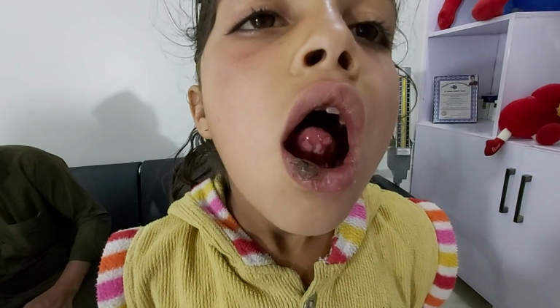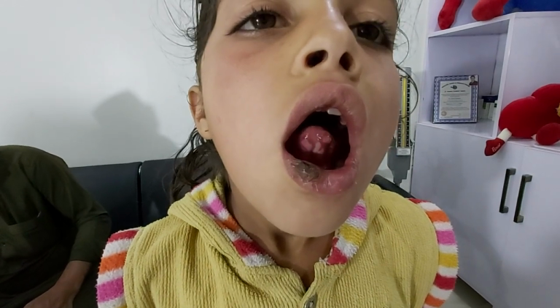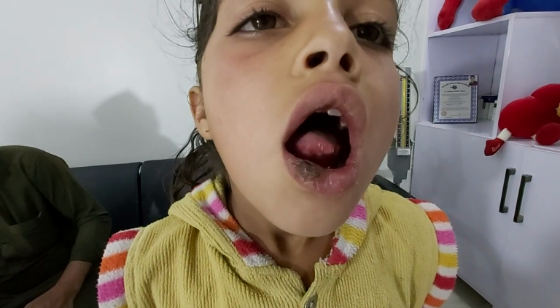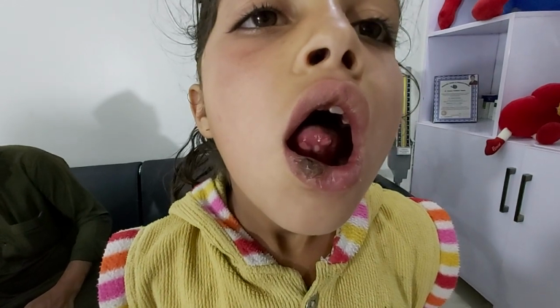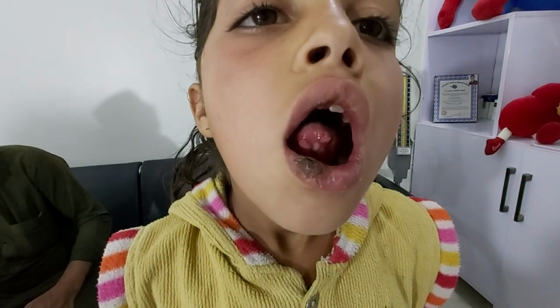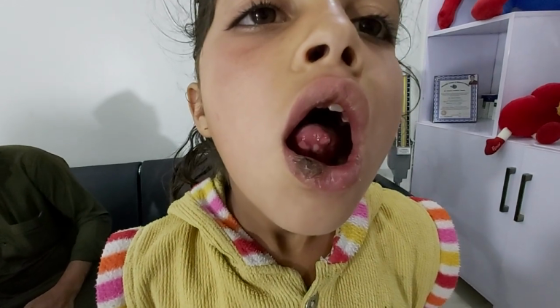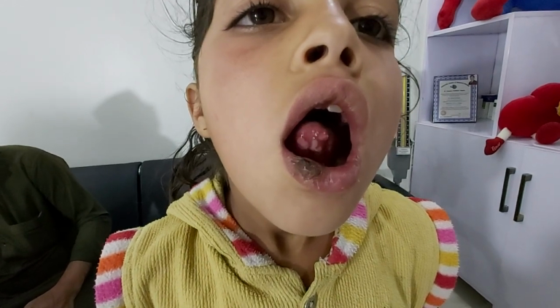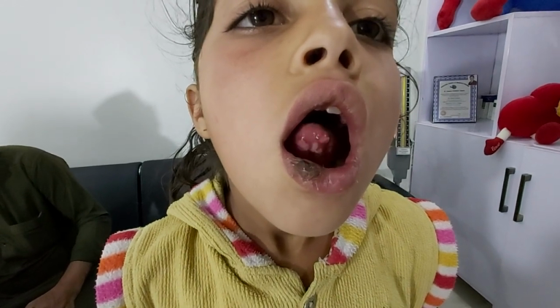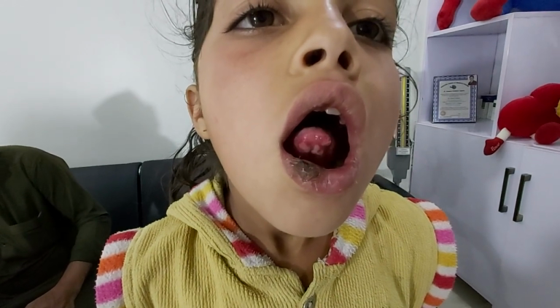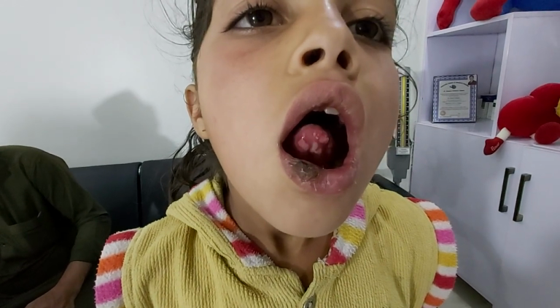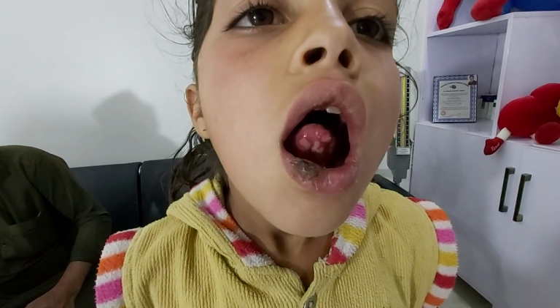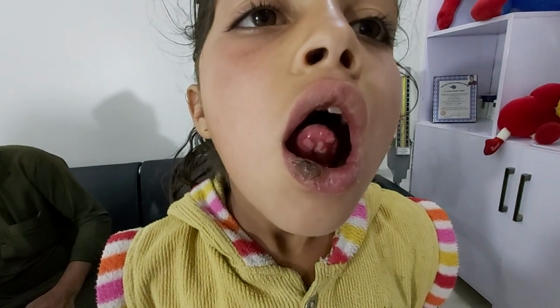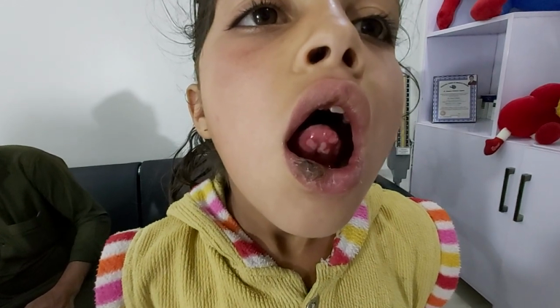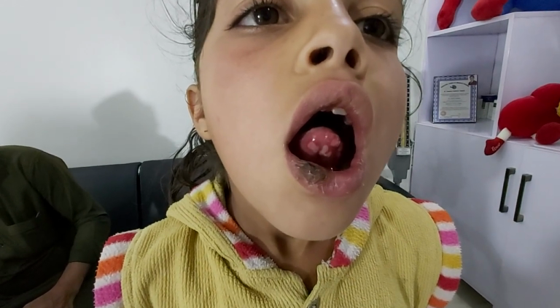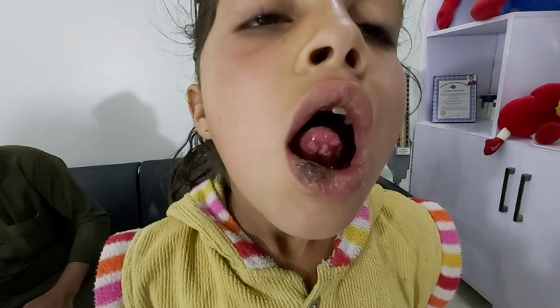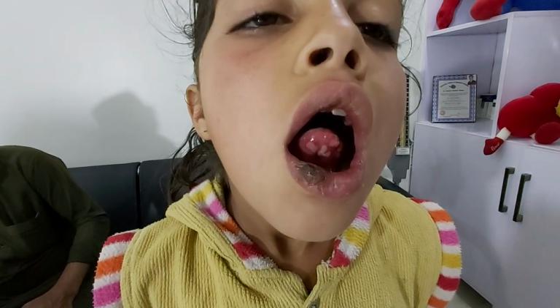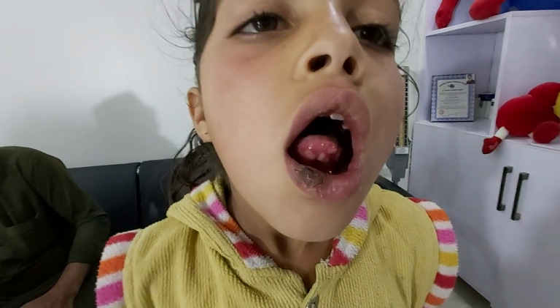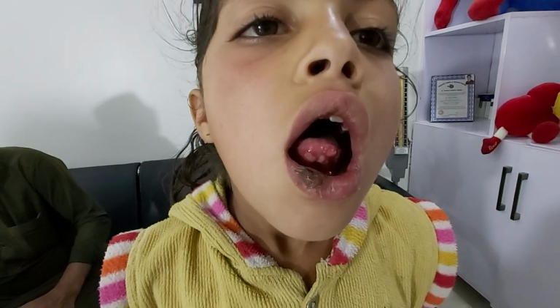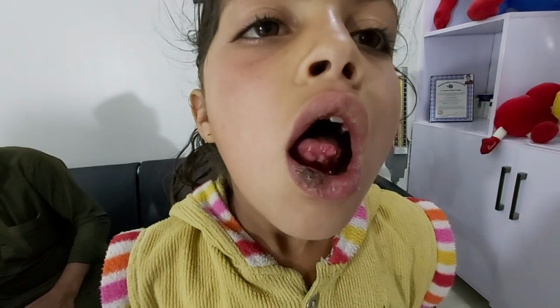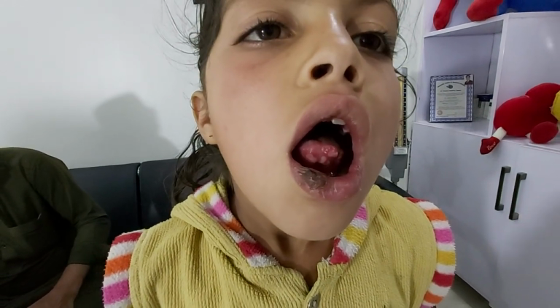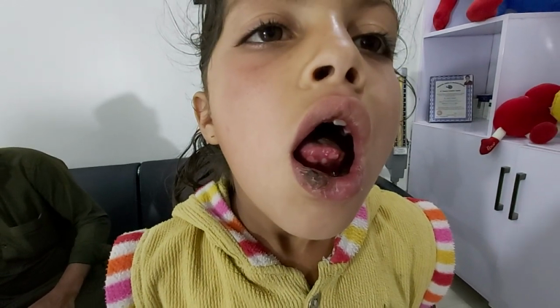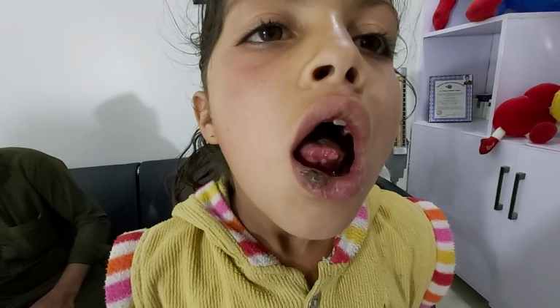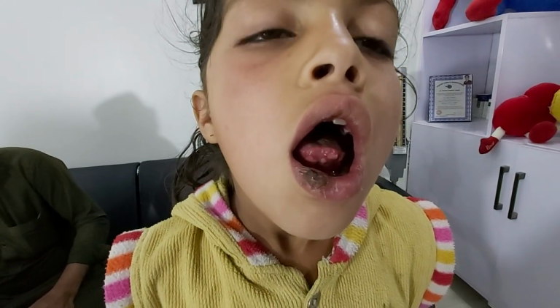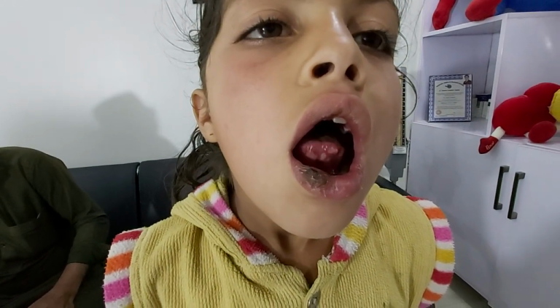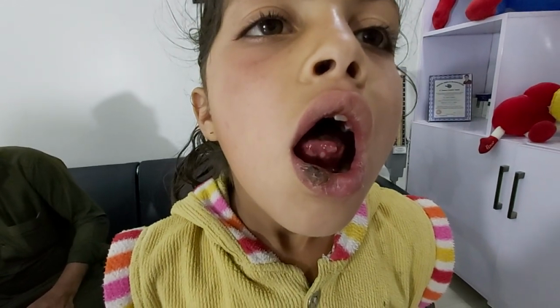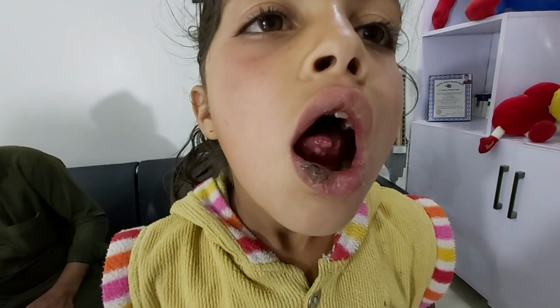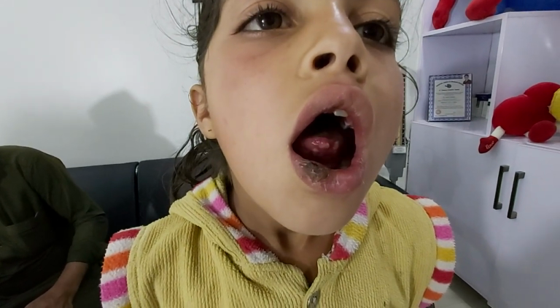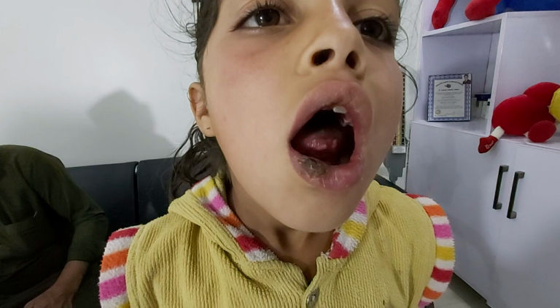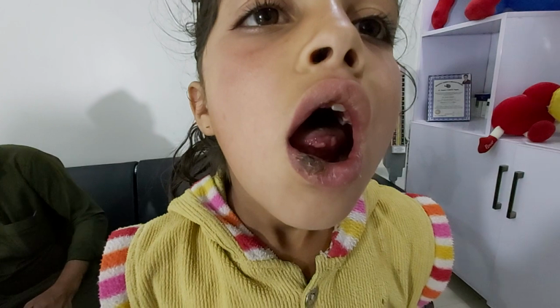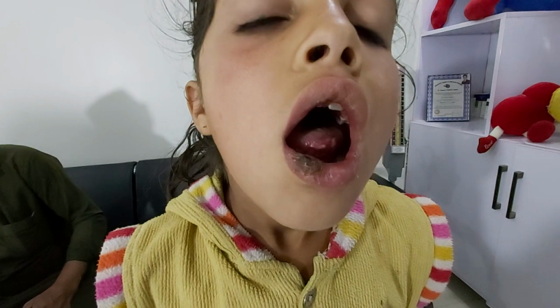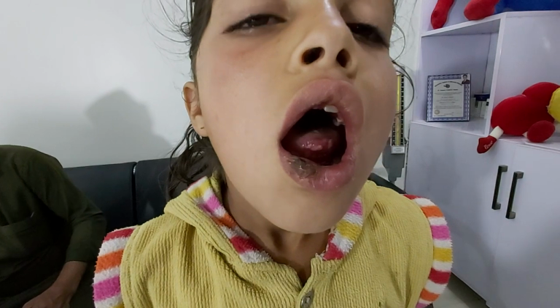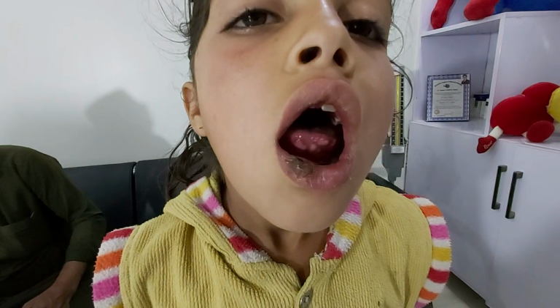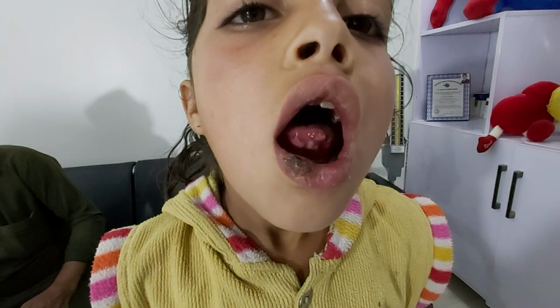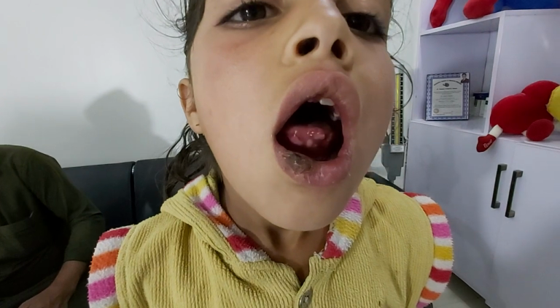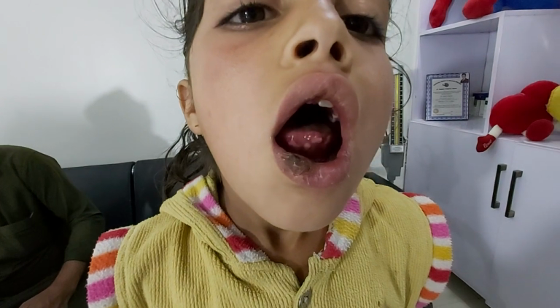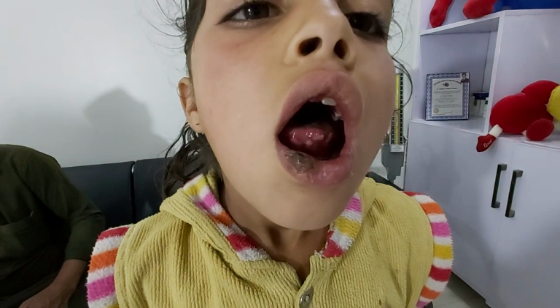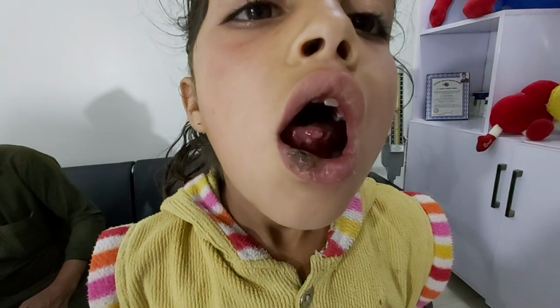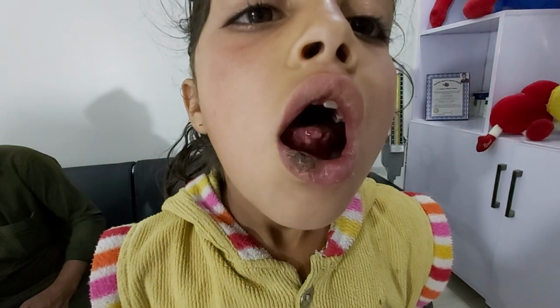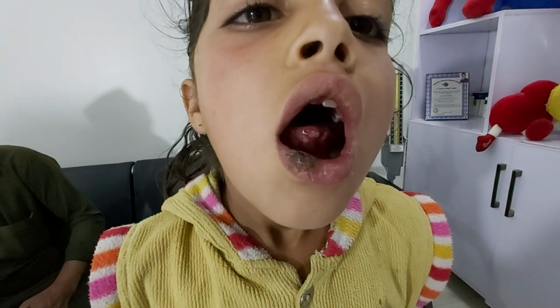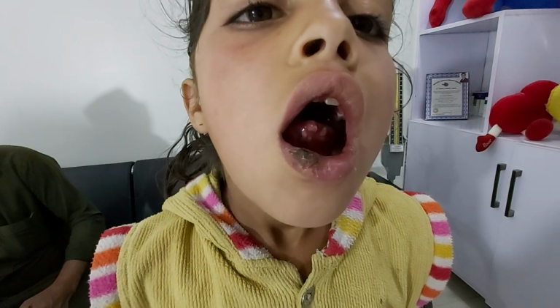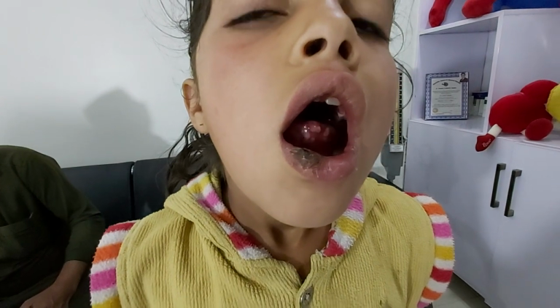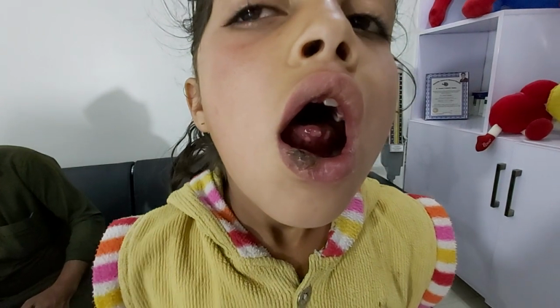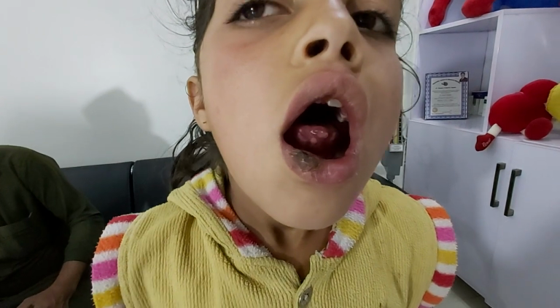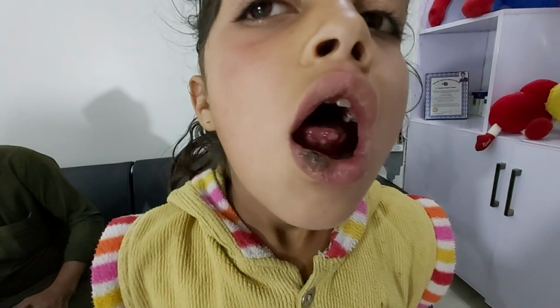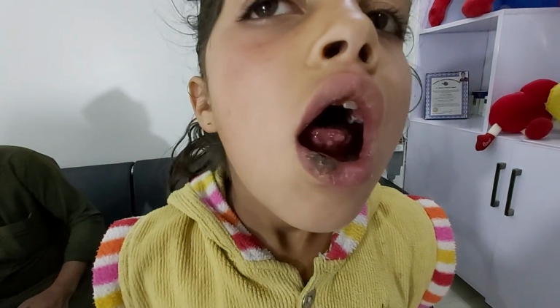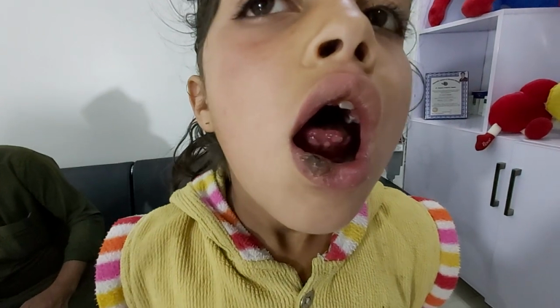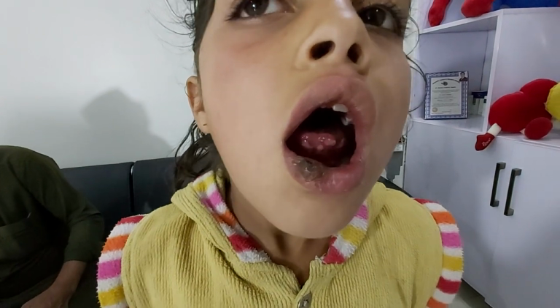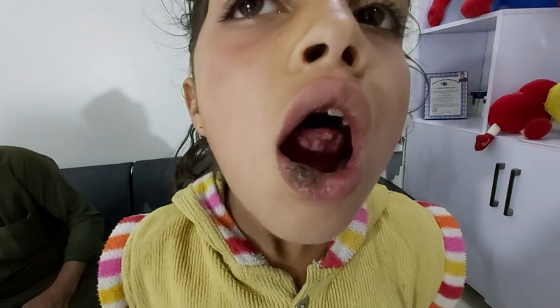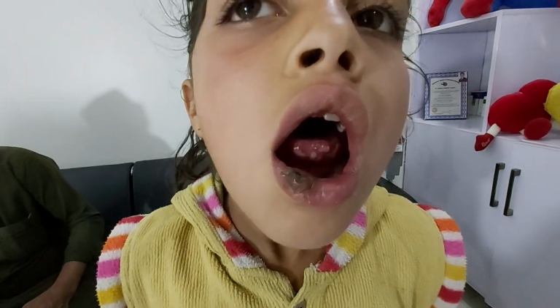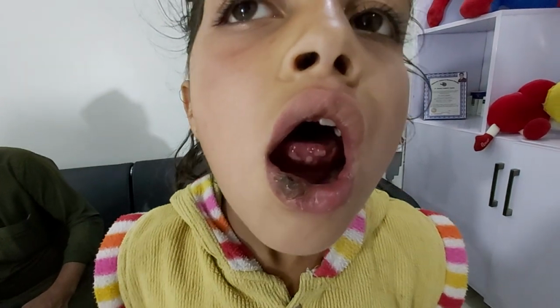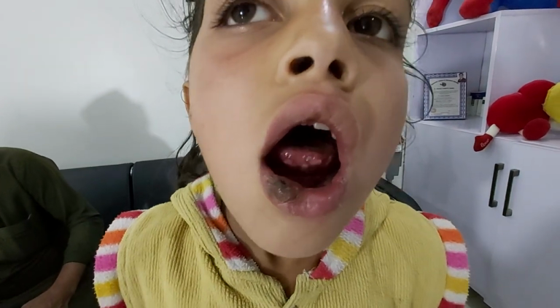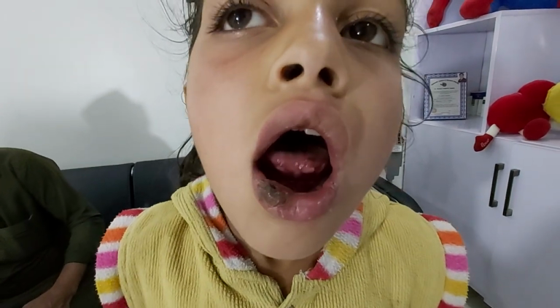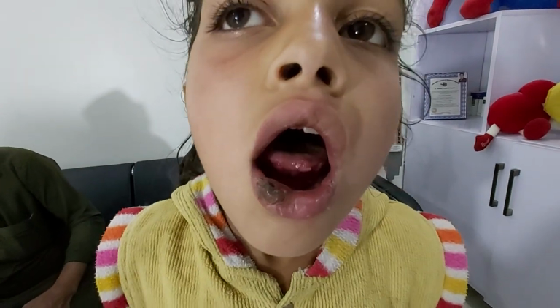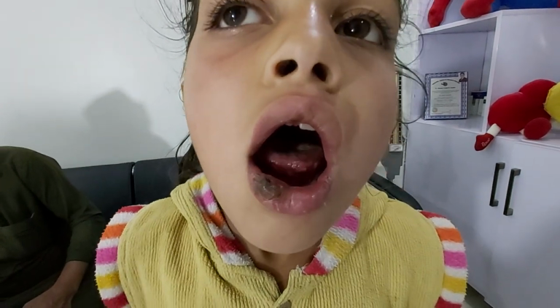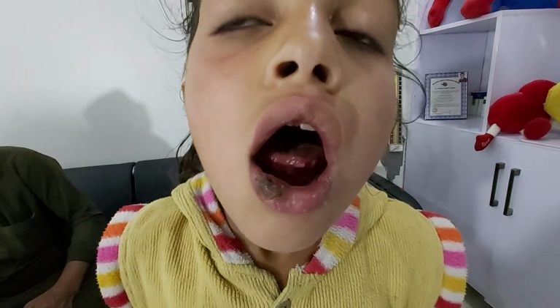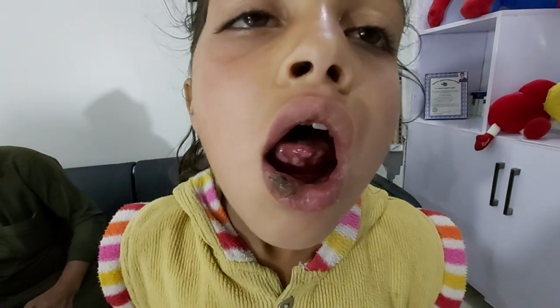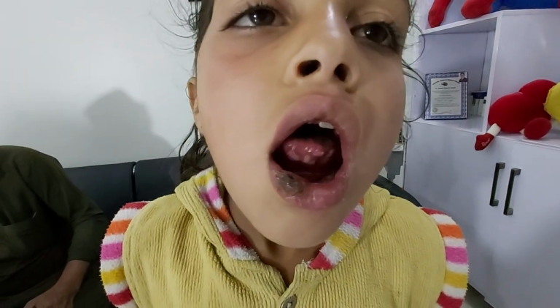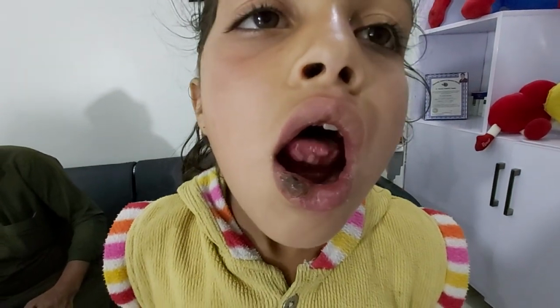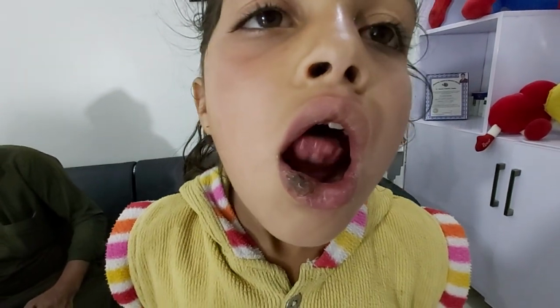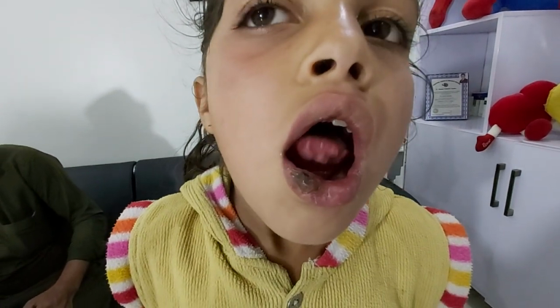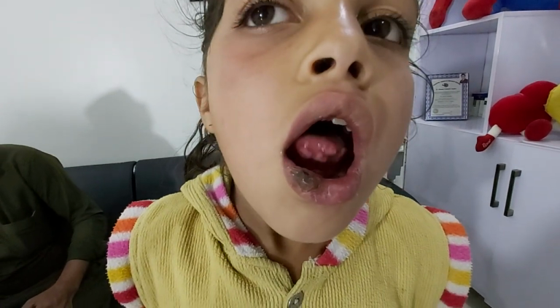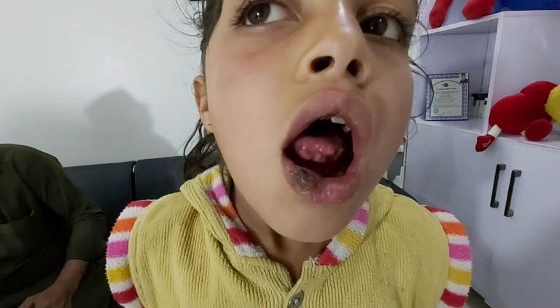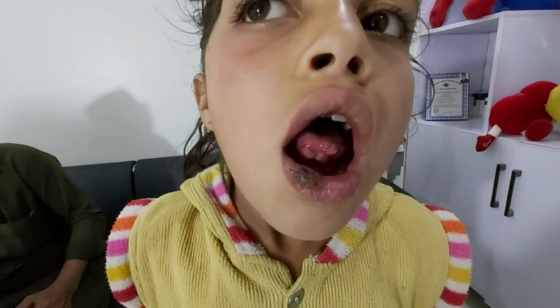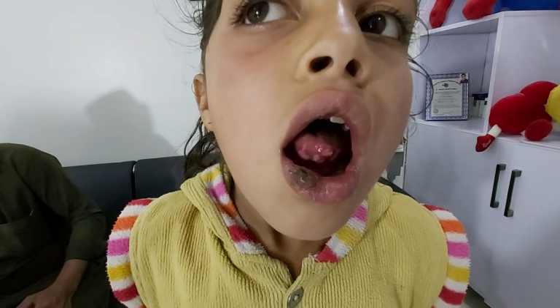Thank you so much. This video is being made after taking permission from the parents, to help students understand what is herpetic stomatitis.